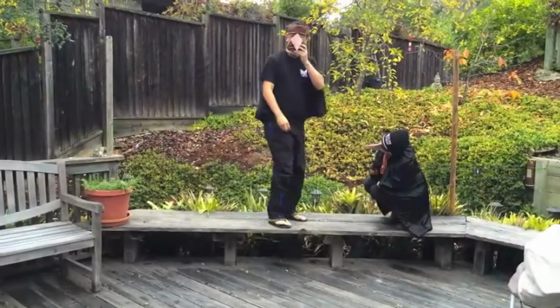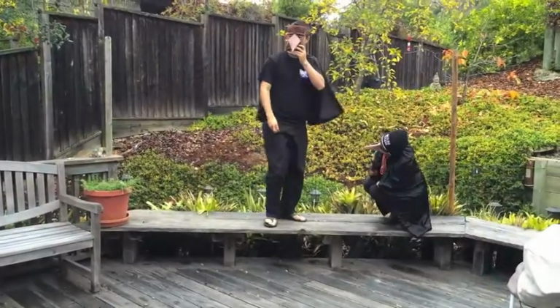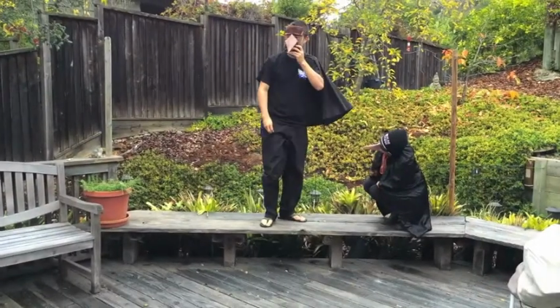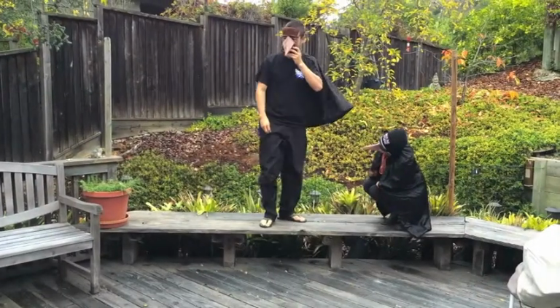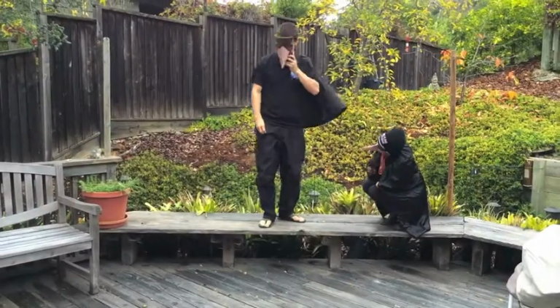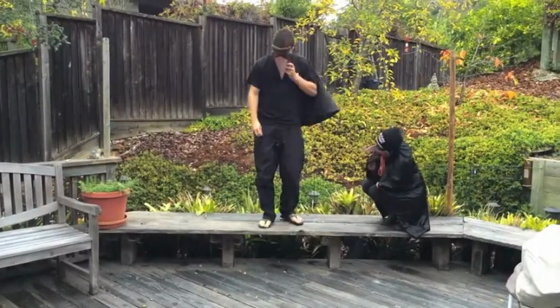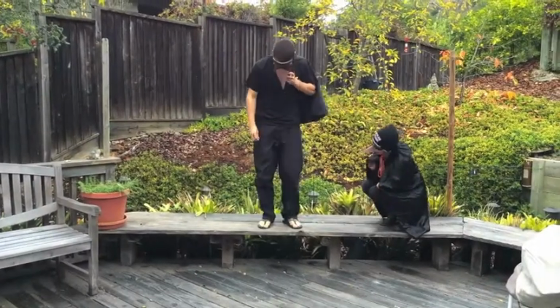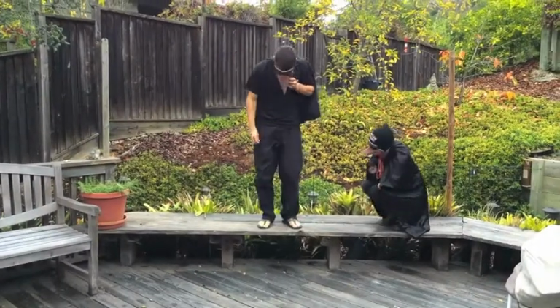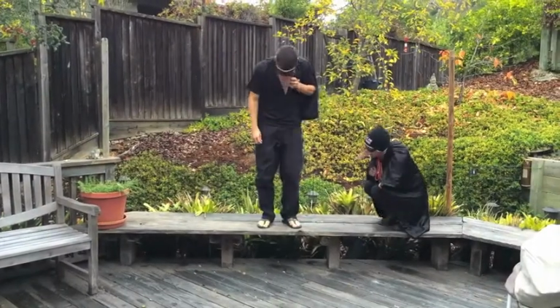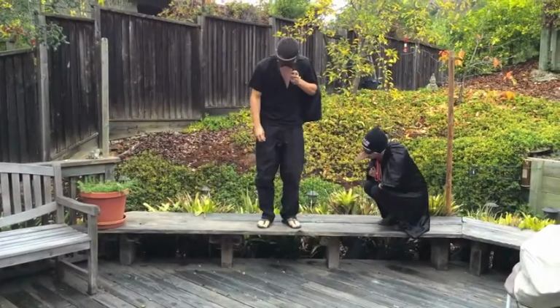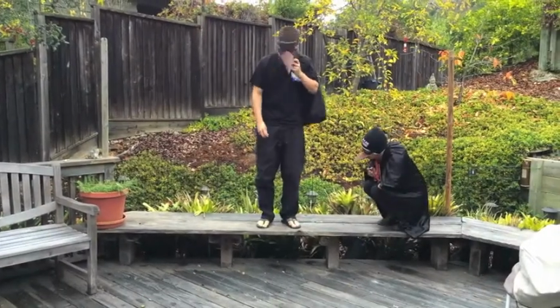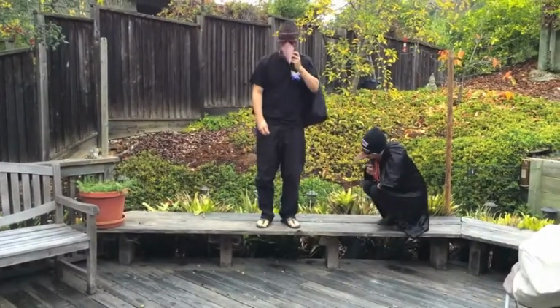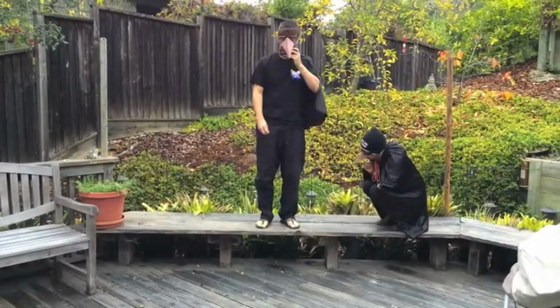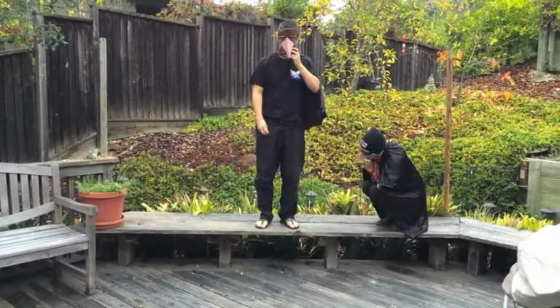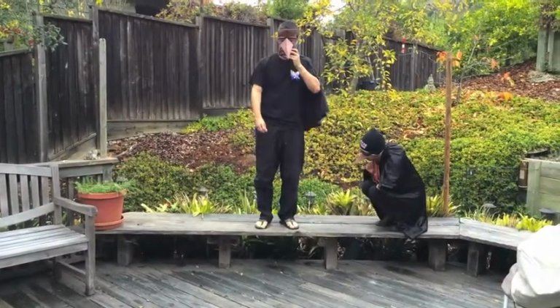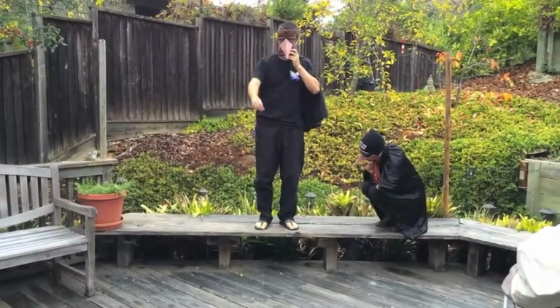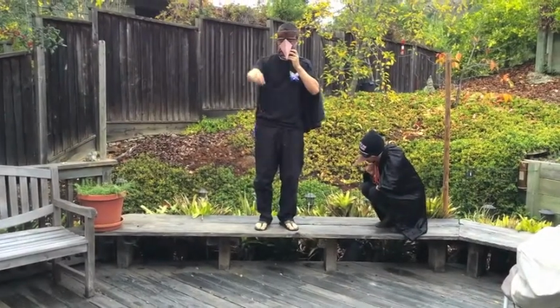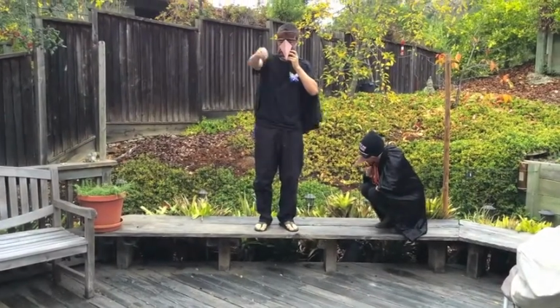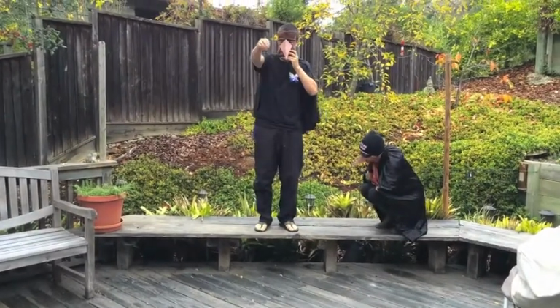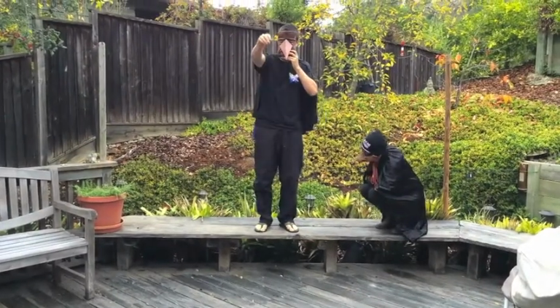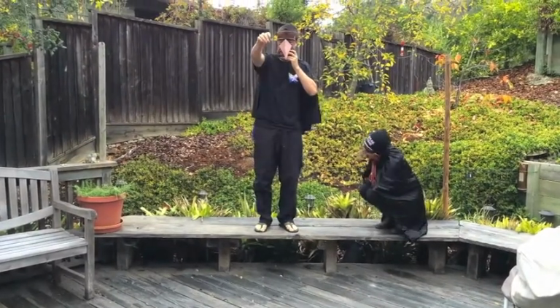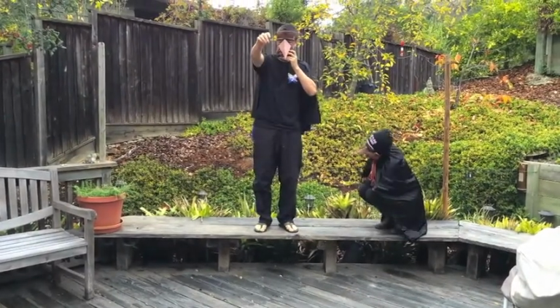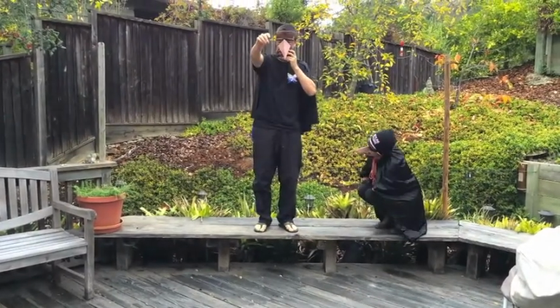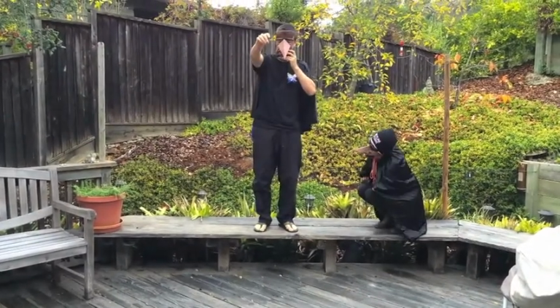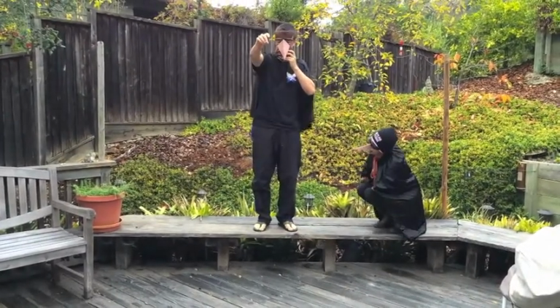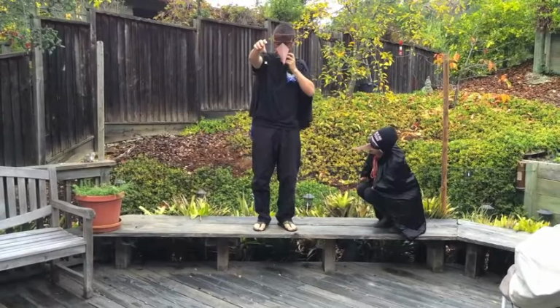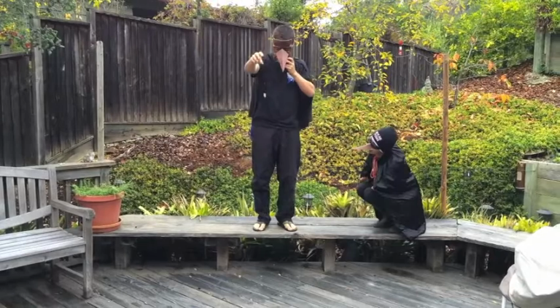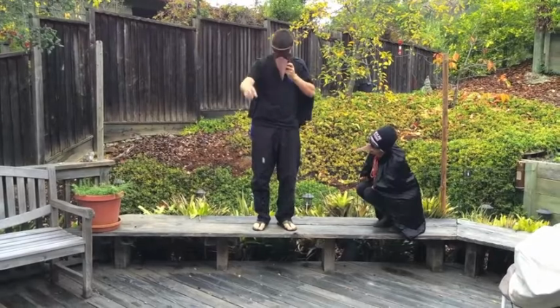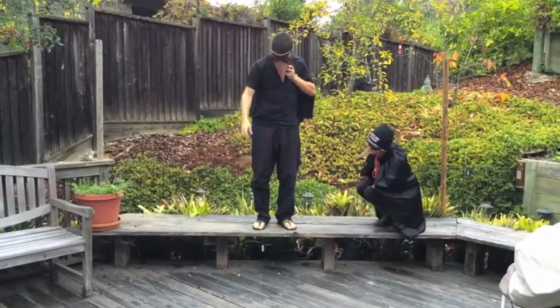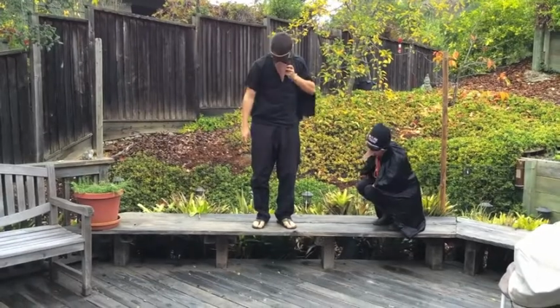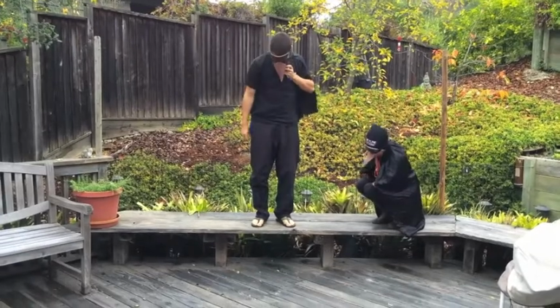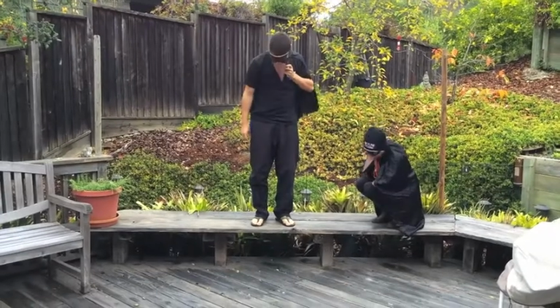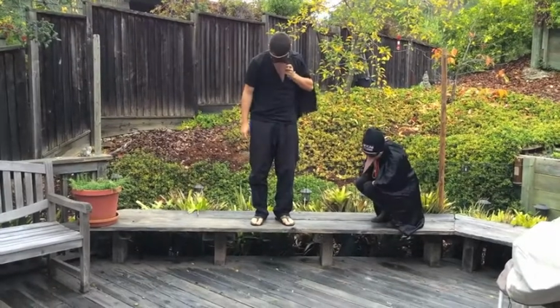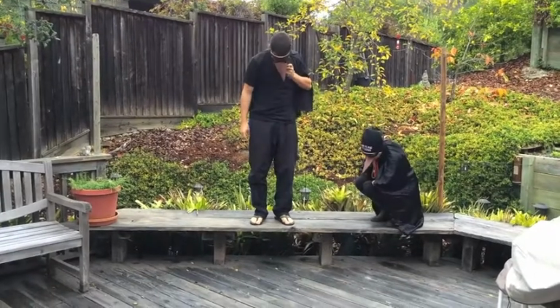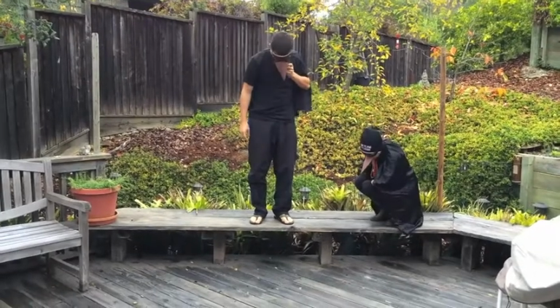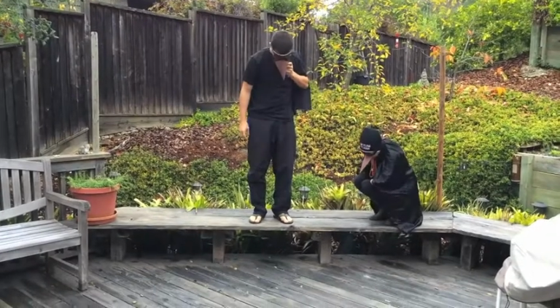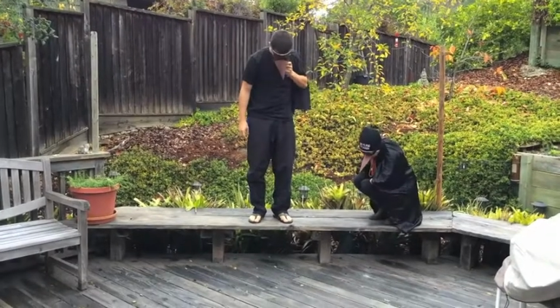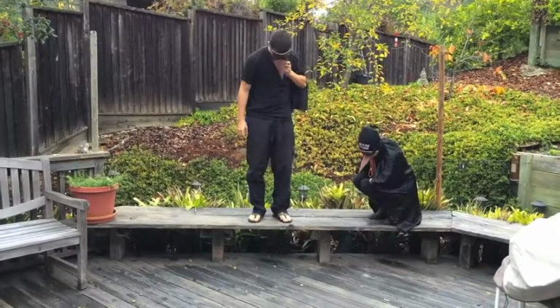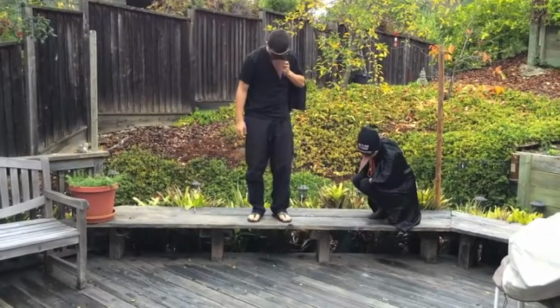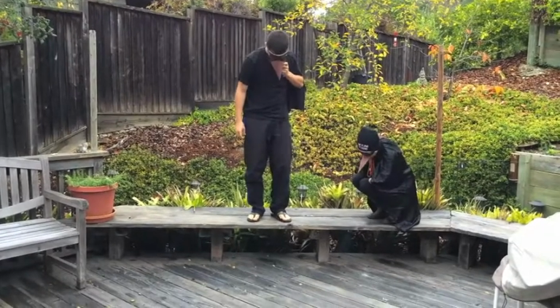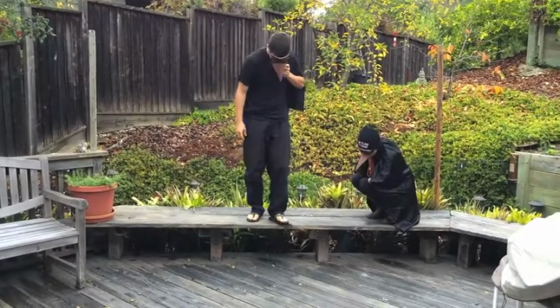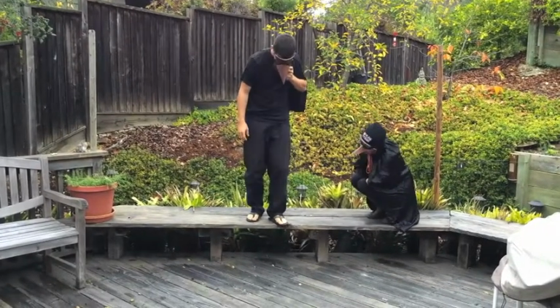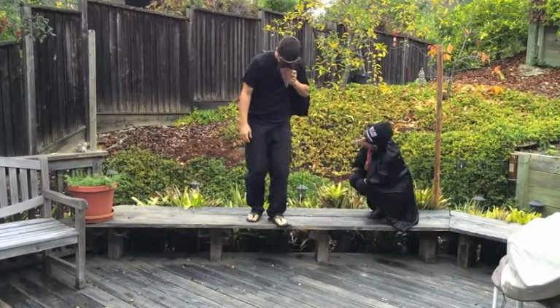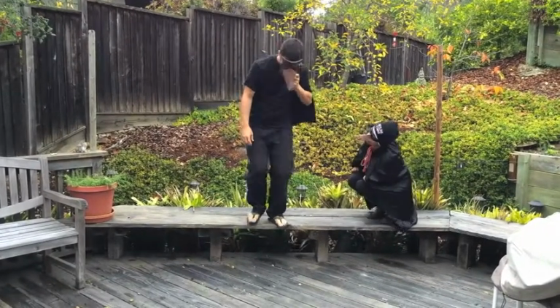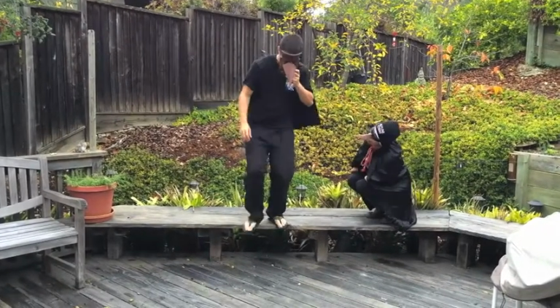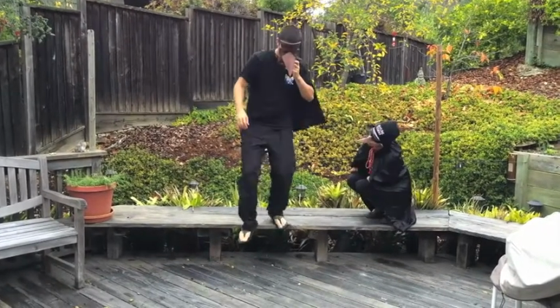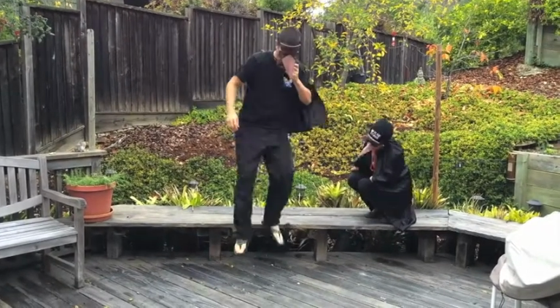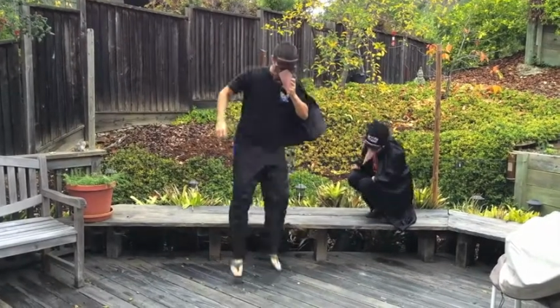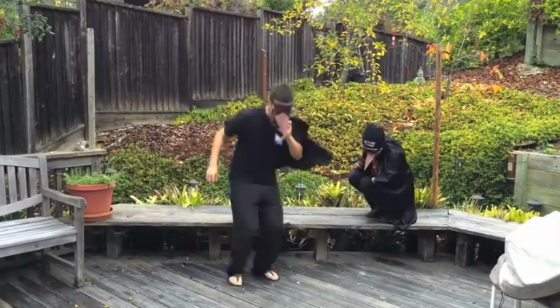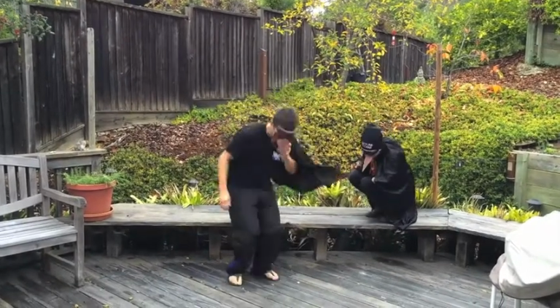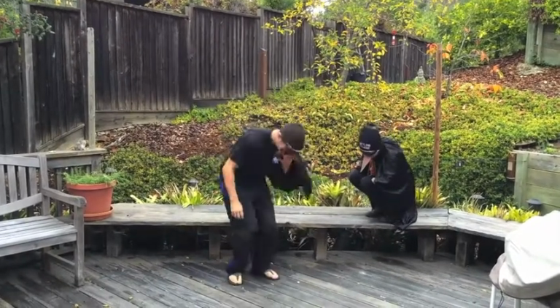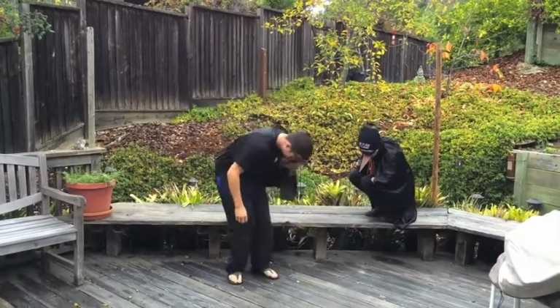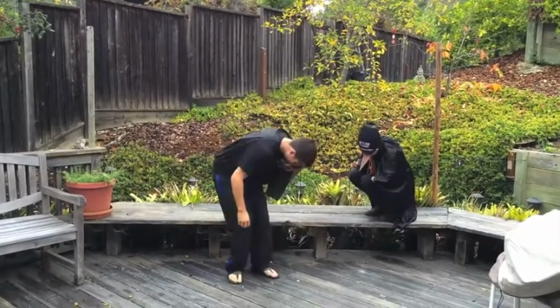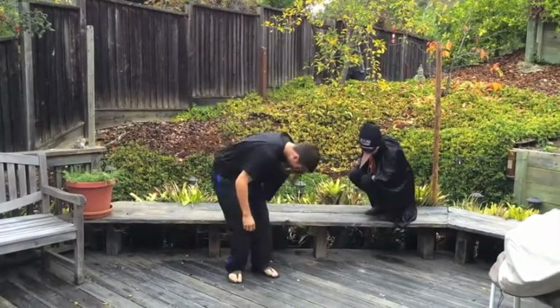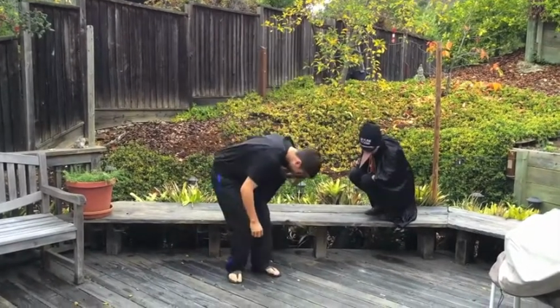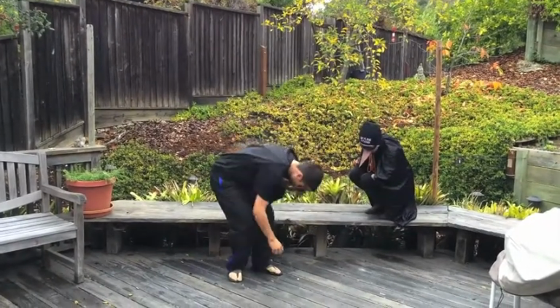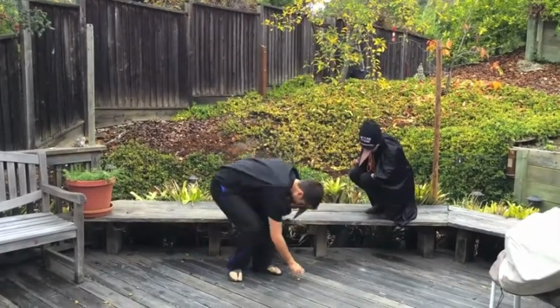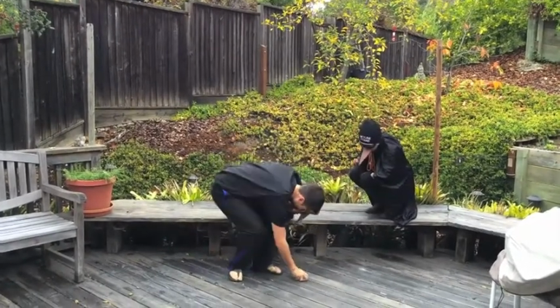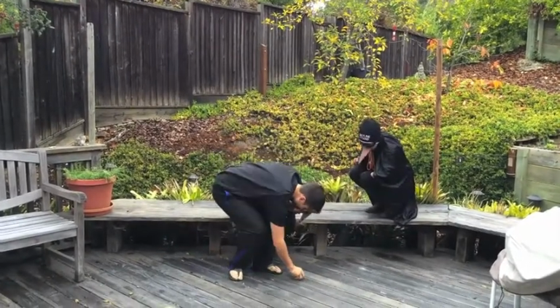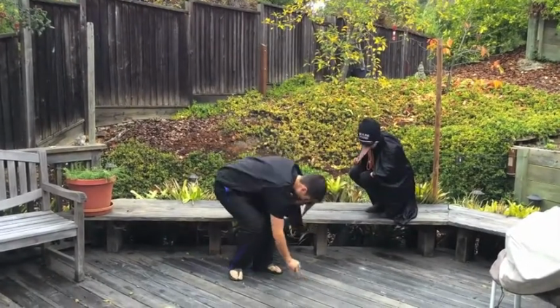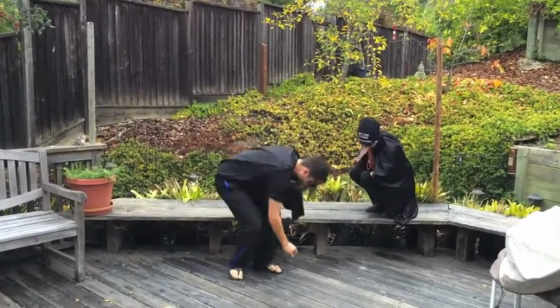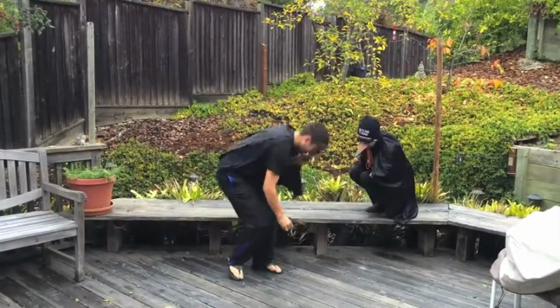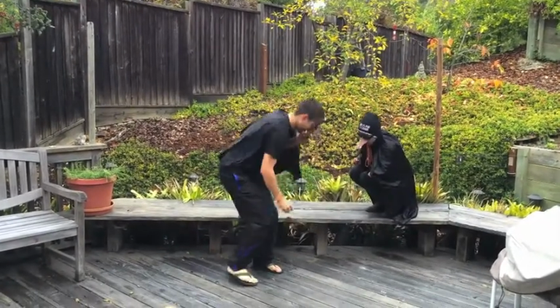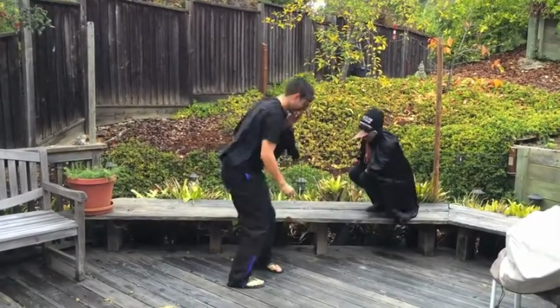Here, we see a crow drop nuts from a low height and it is able to reclaim its food. However, the shell is still intact and cannot be eaten.